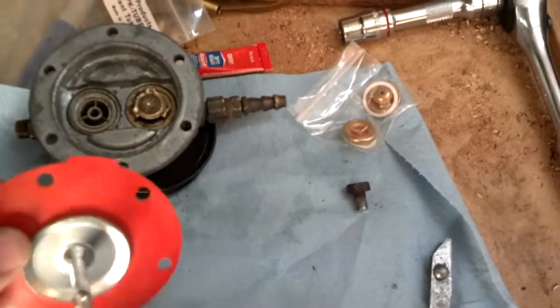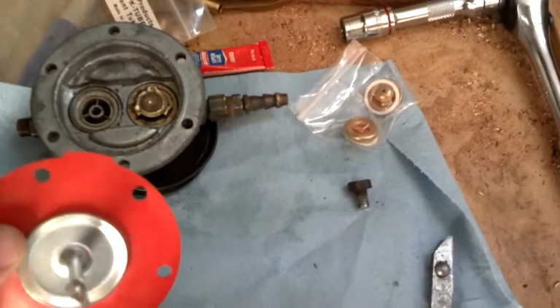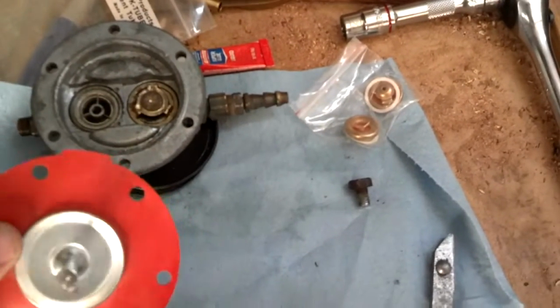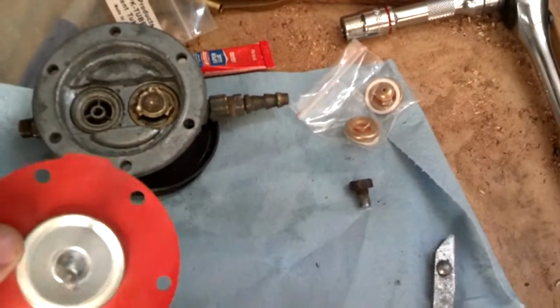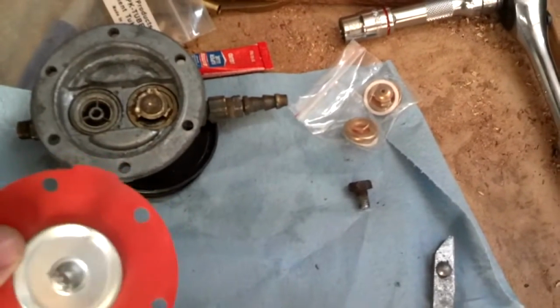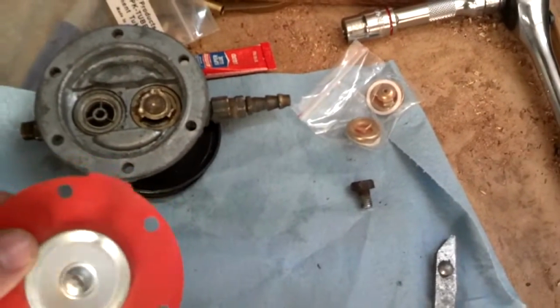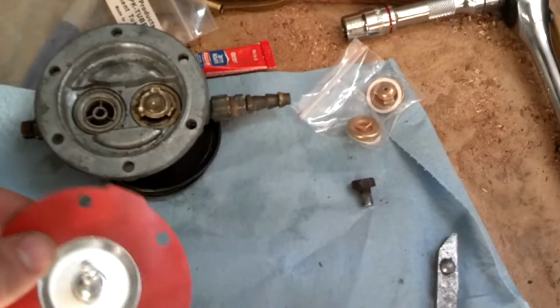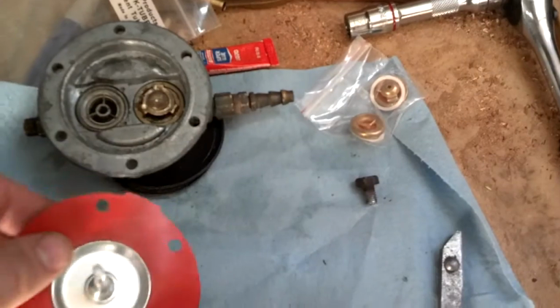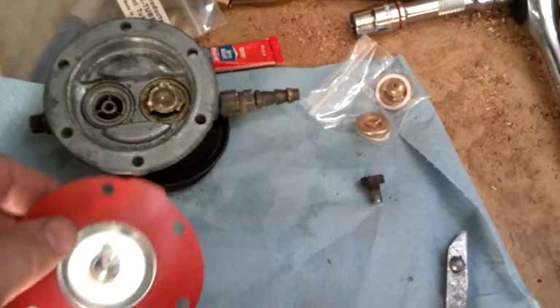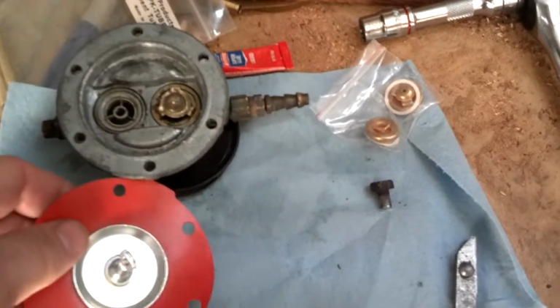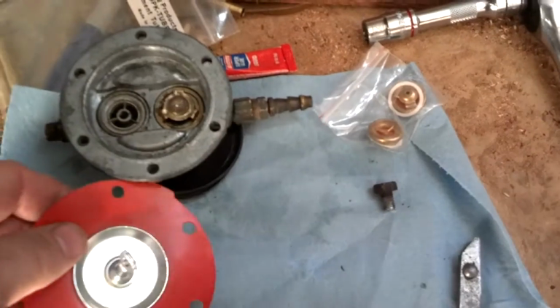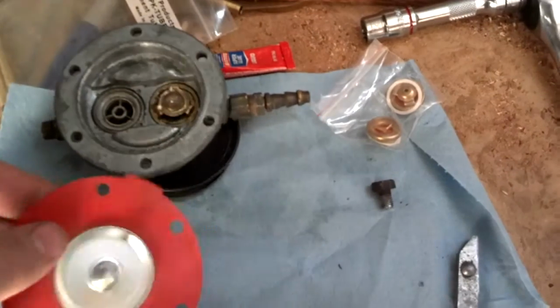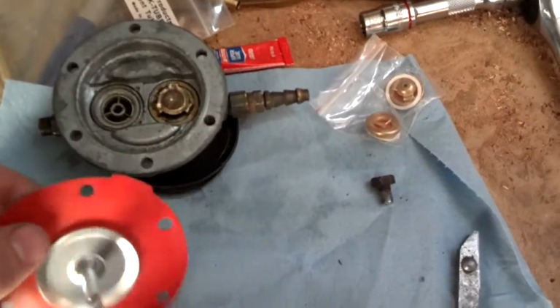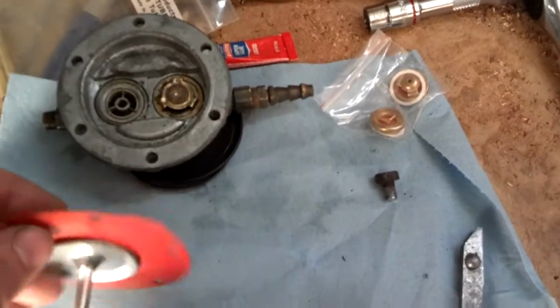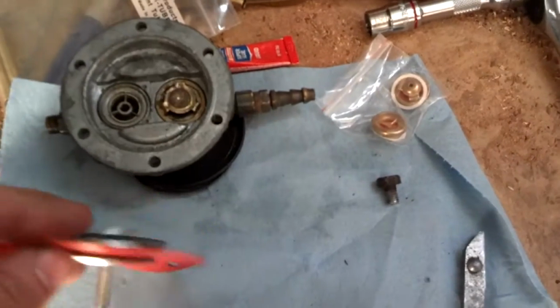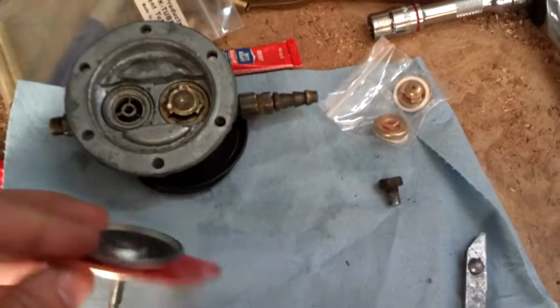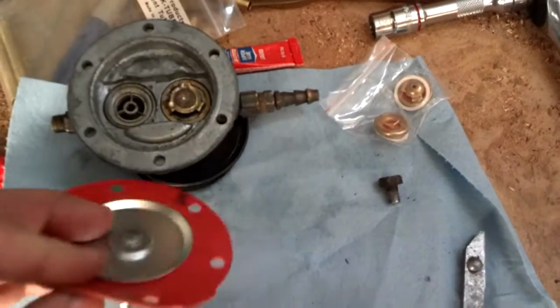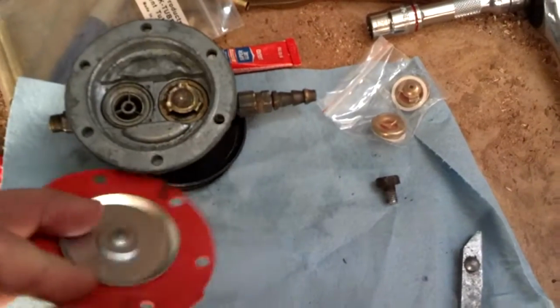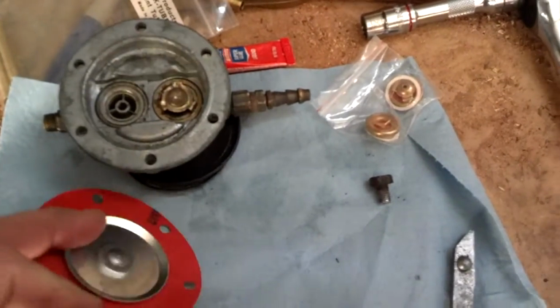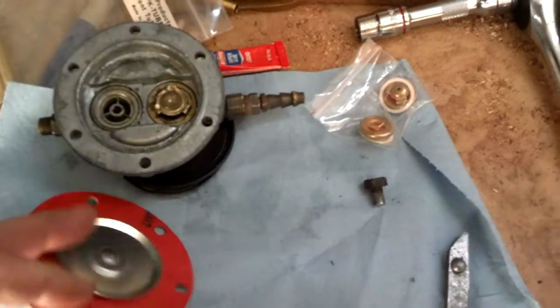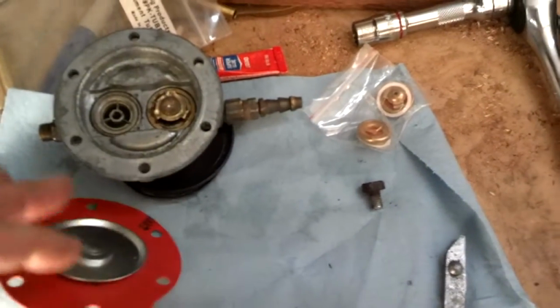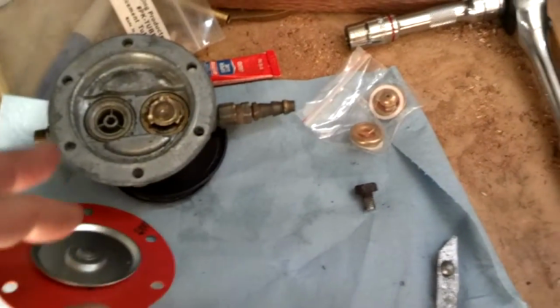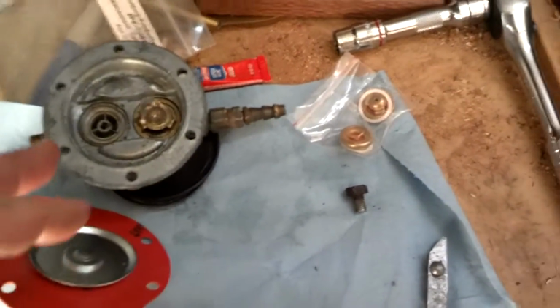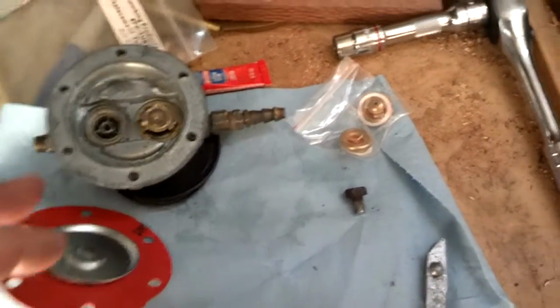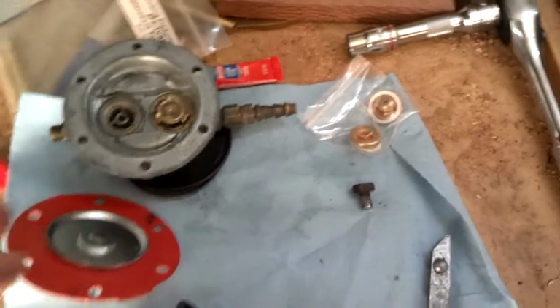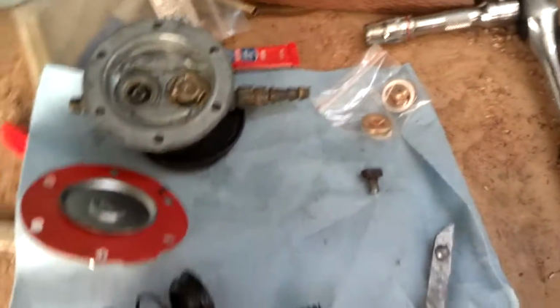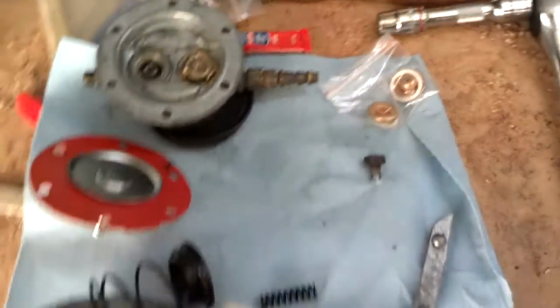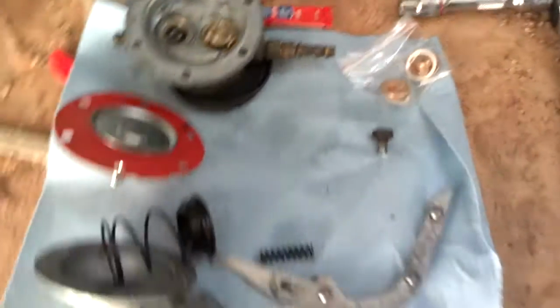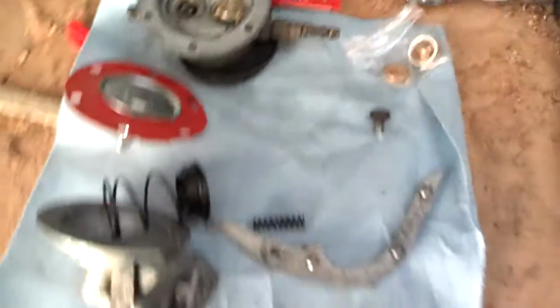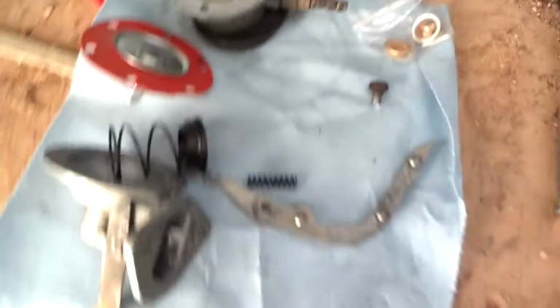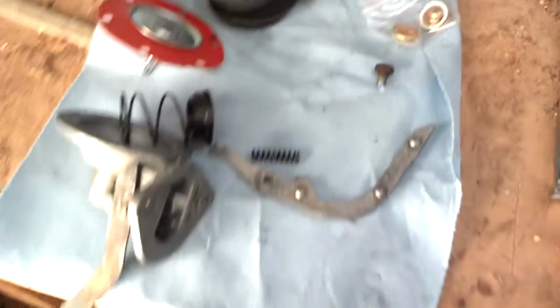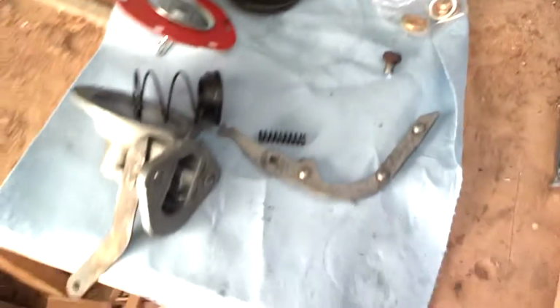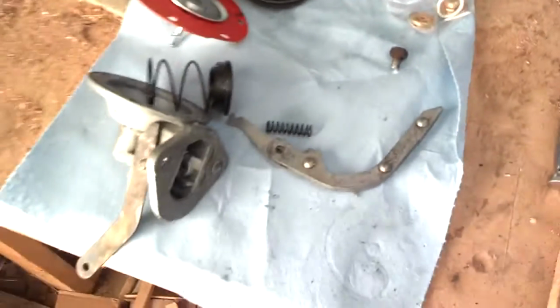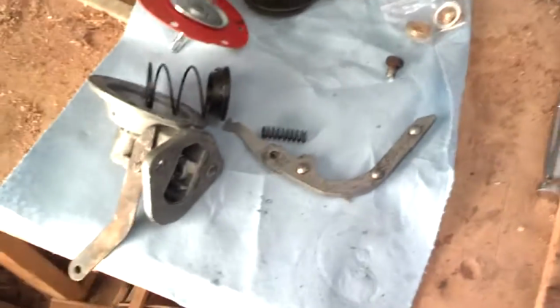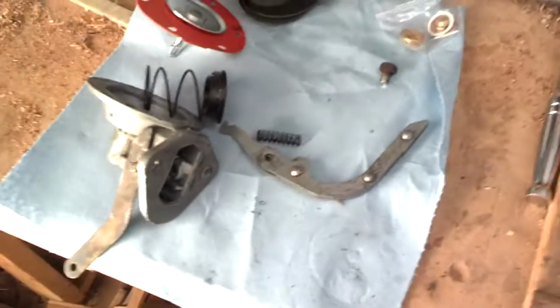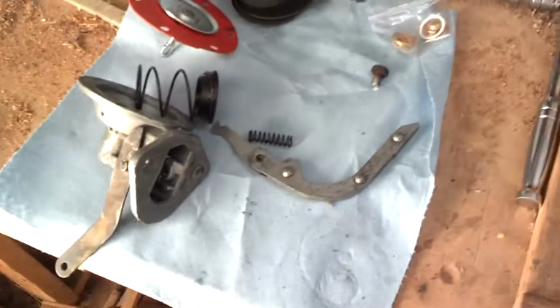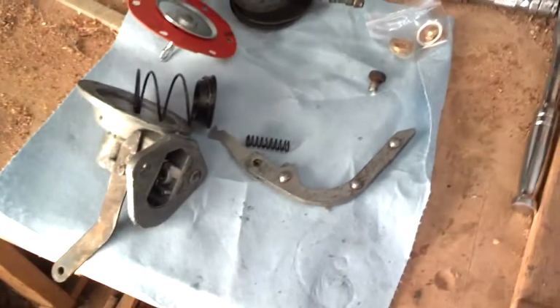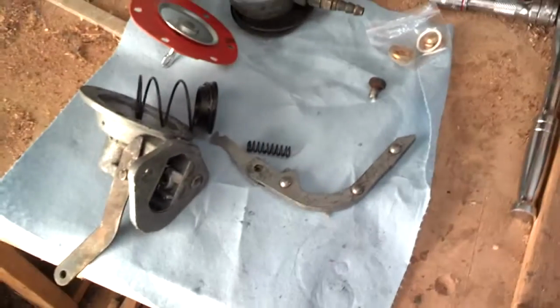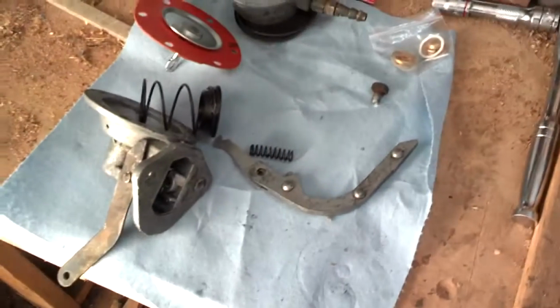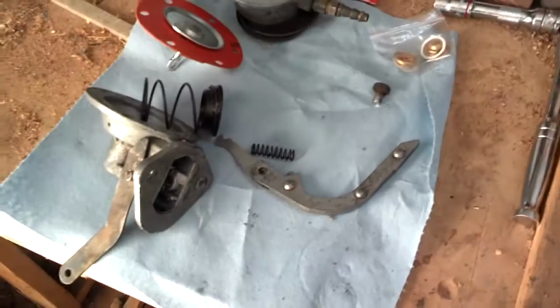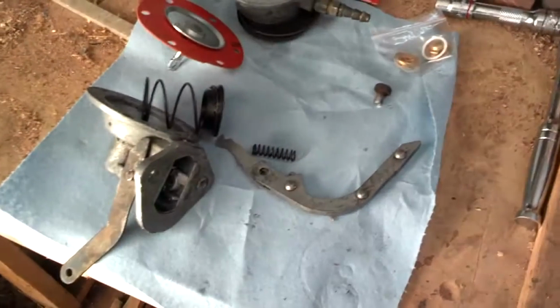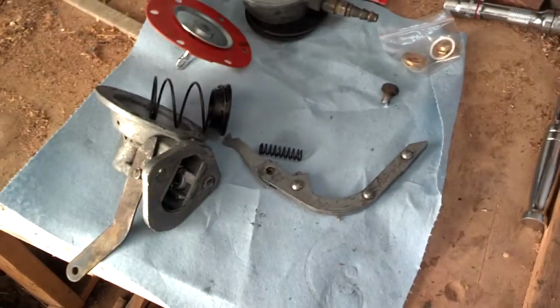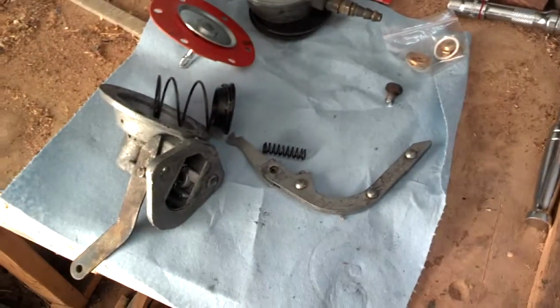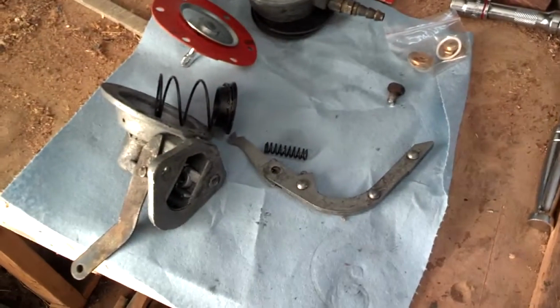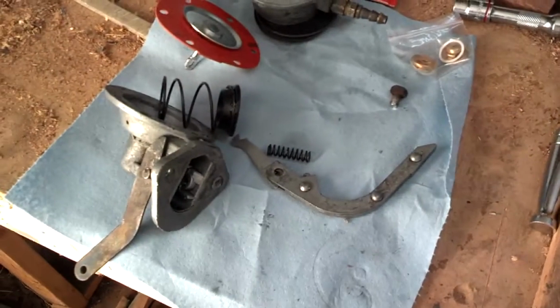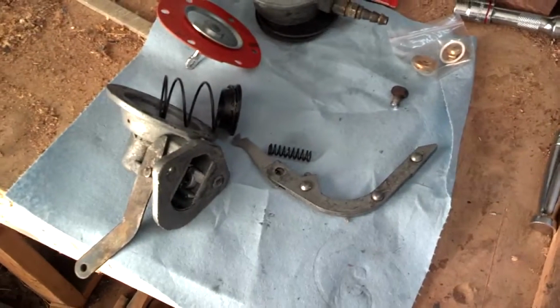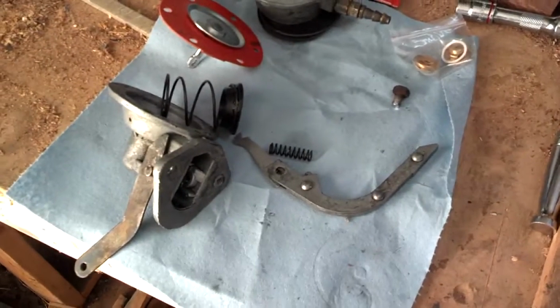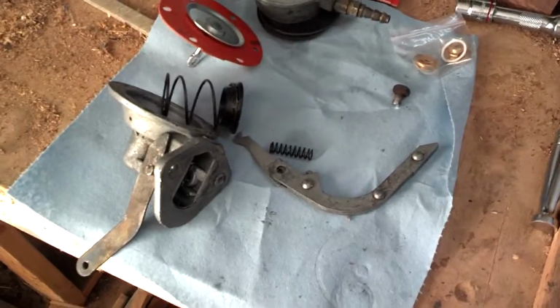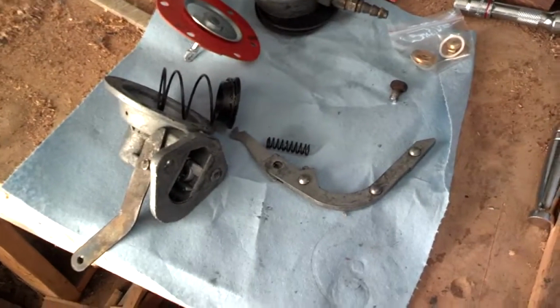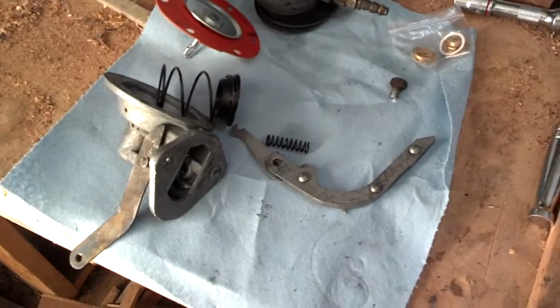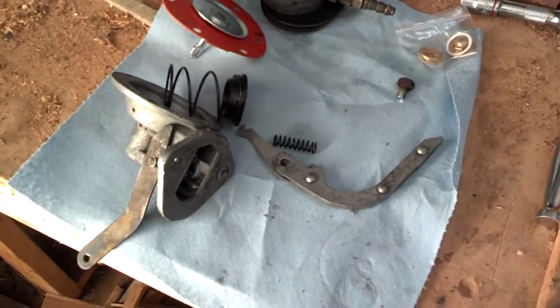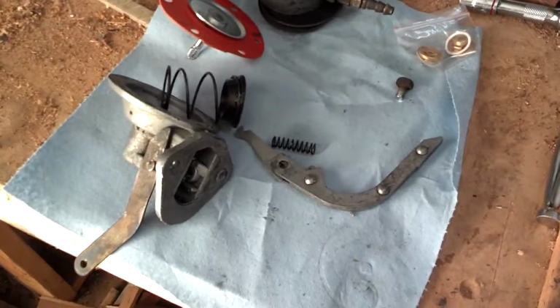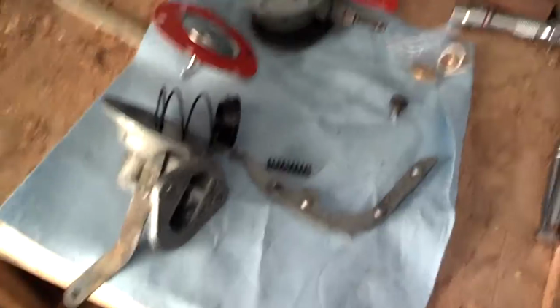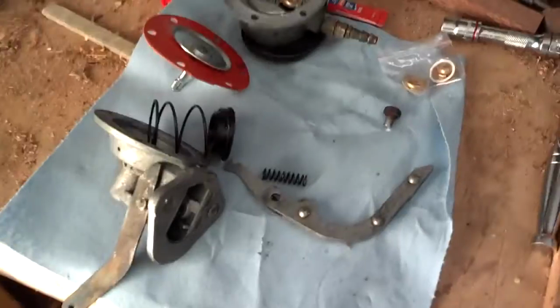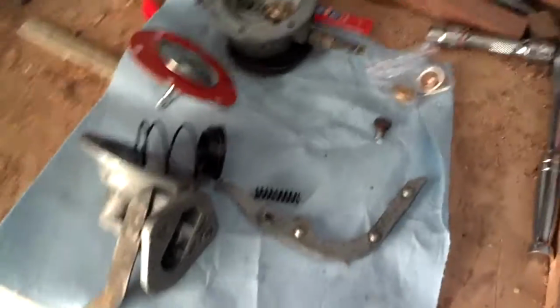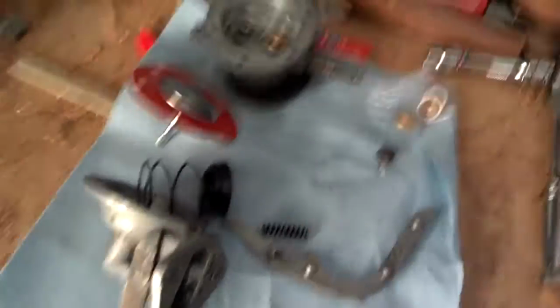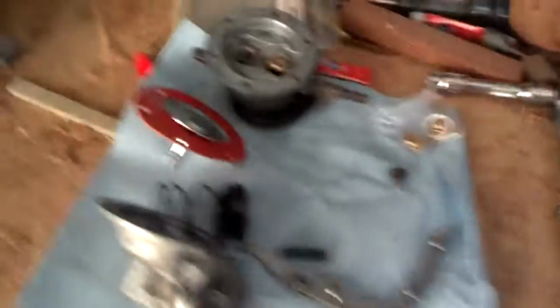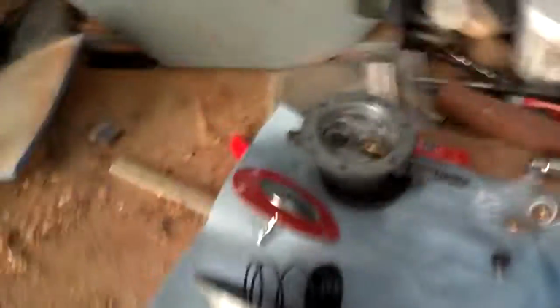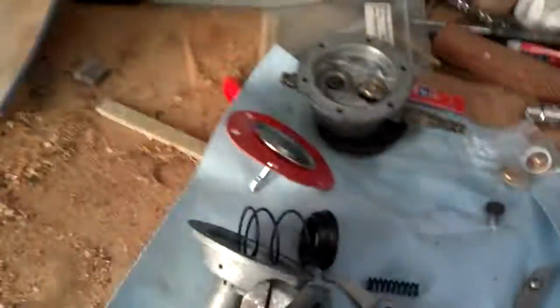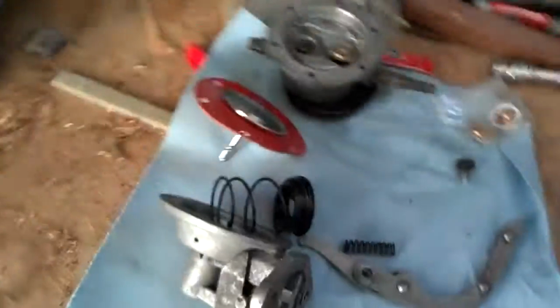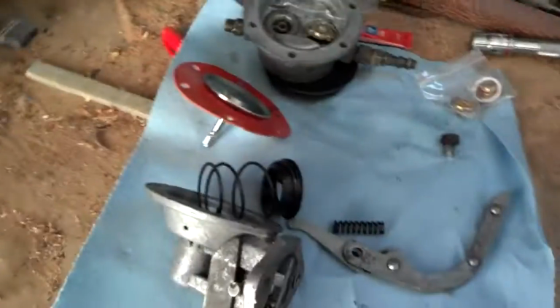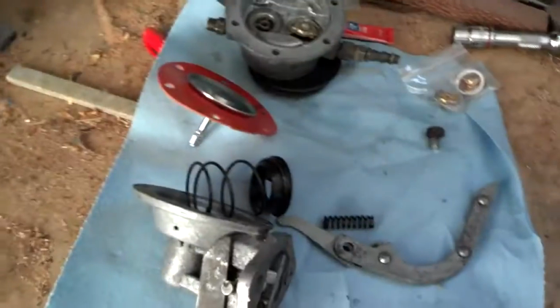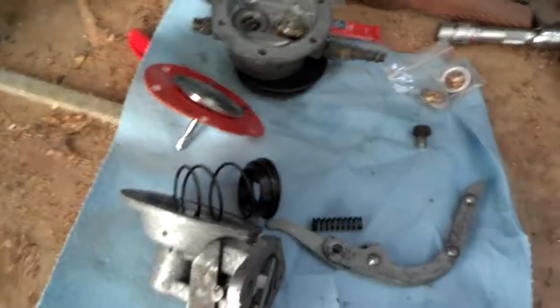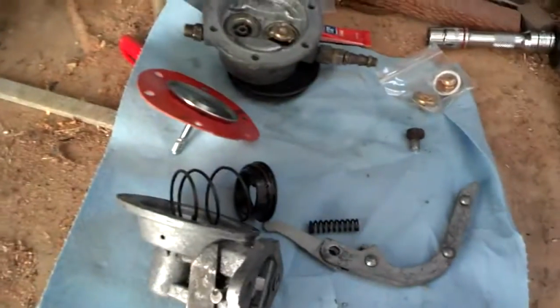So here we go, we're going to put it all back together. The next video should be us running this generator again.